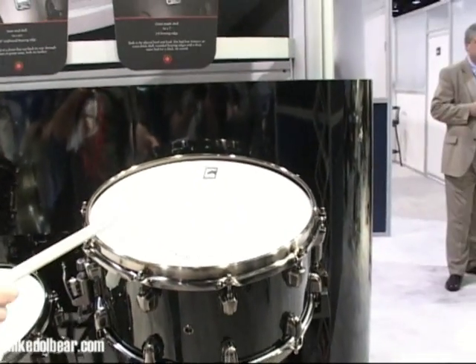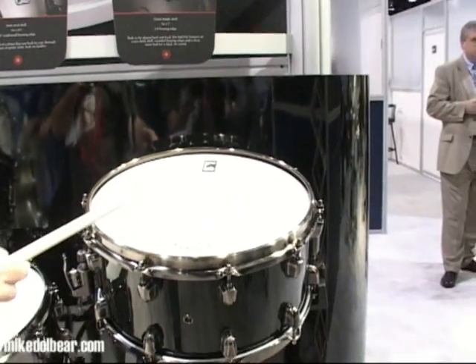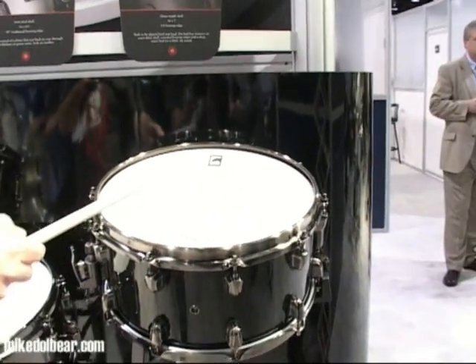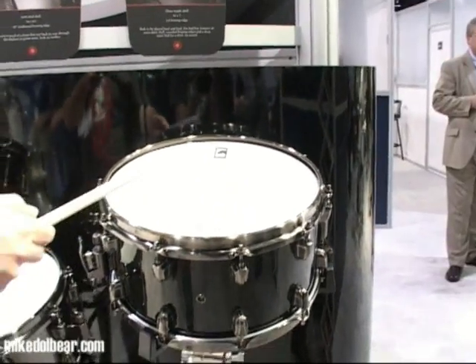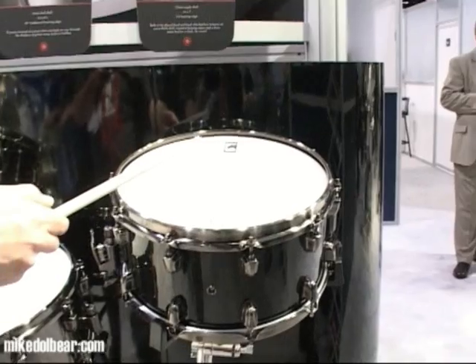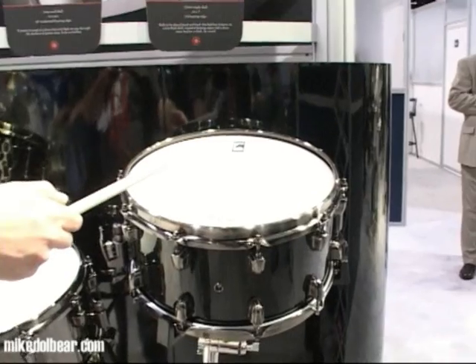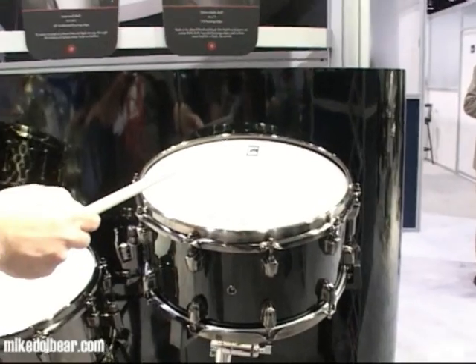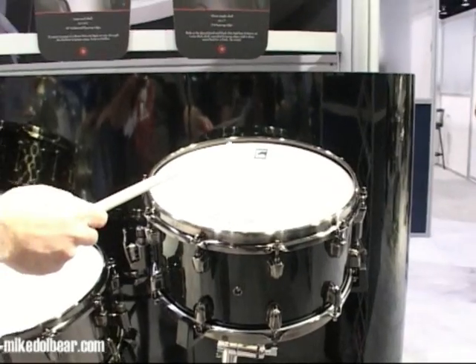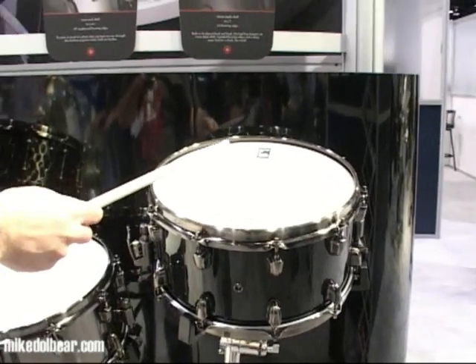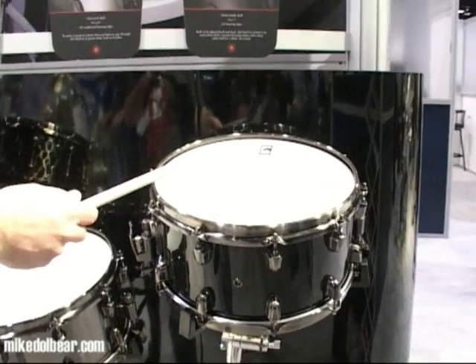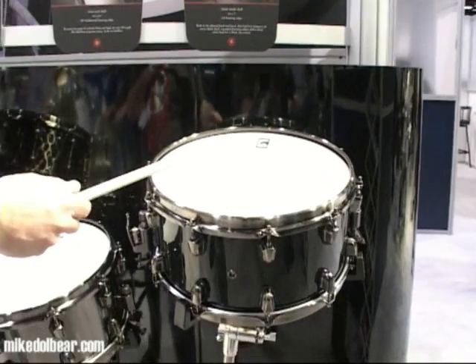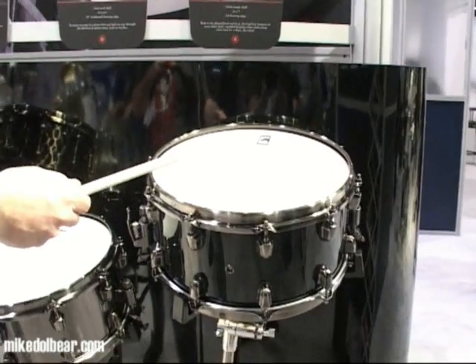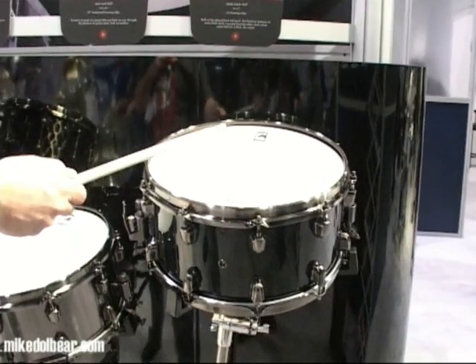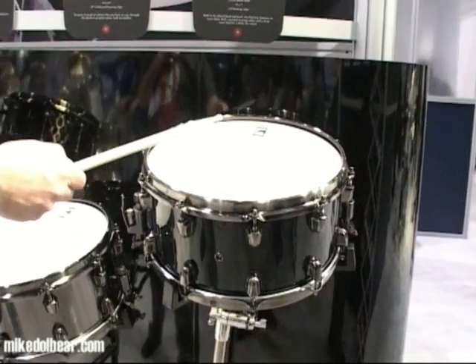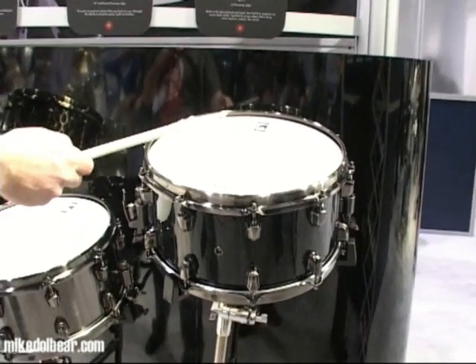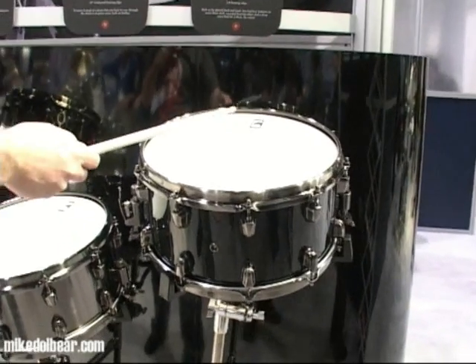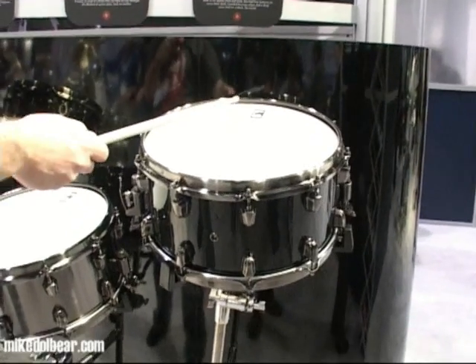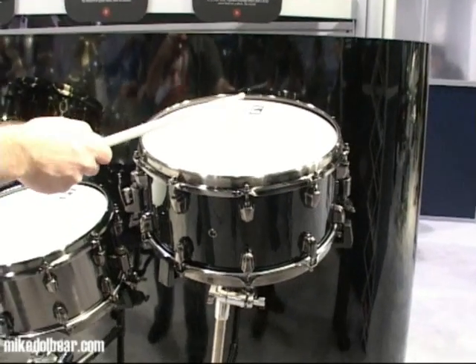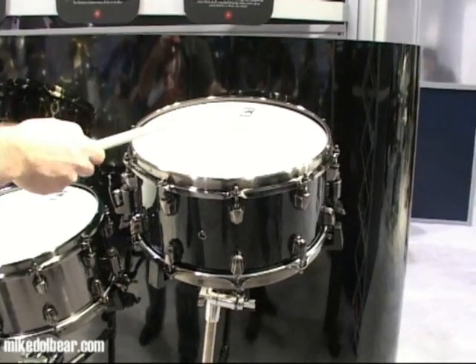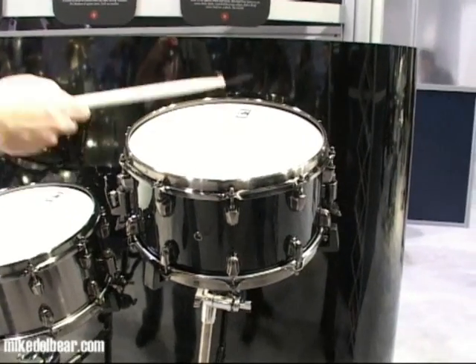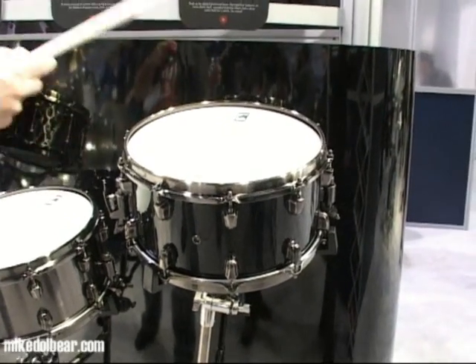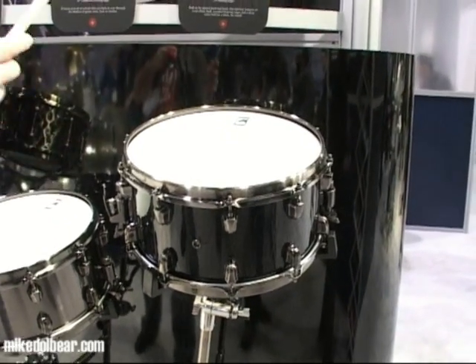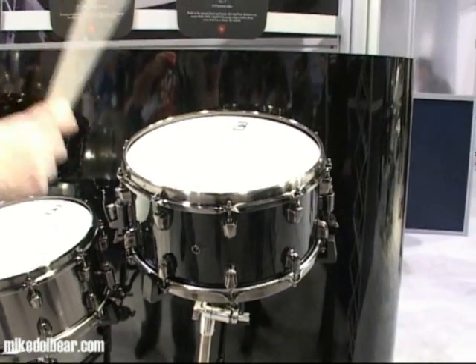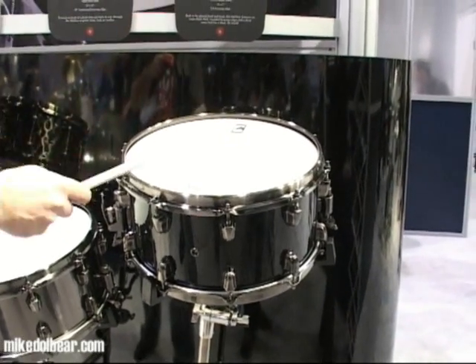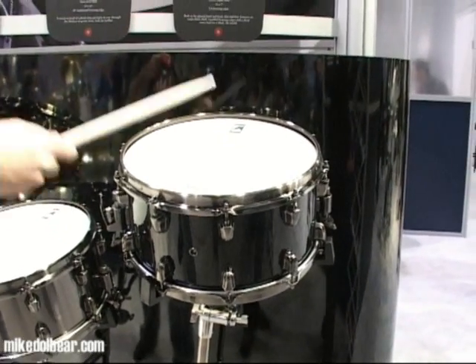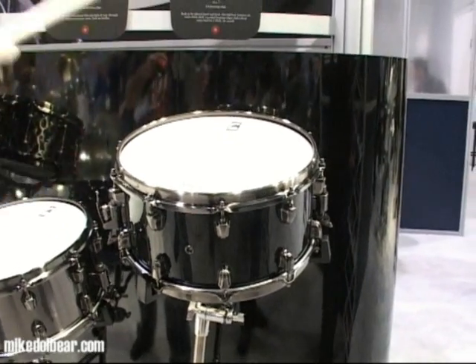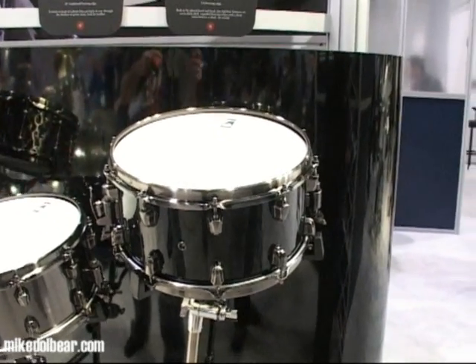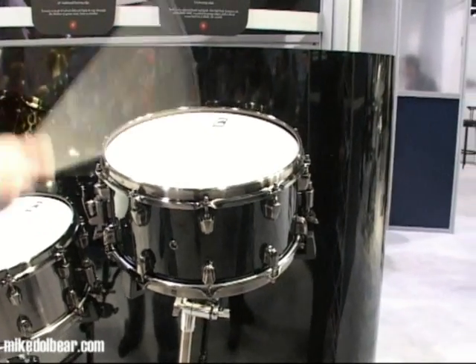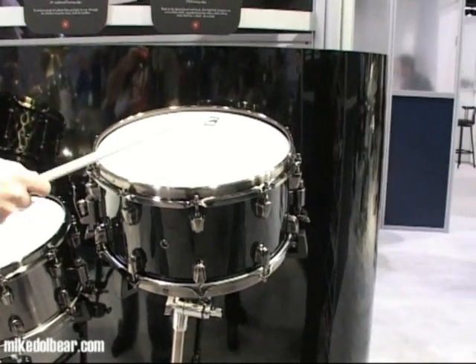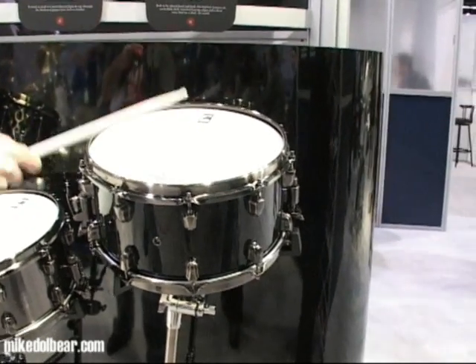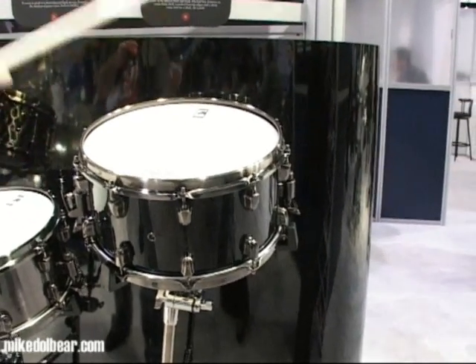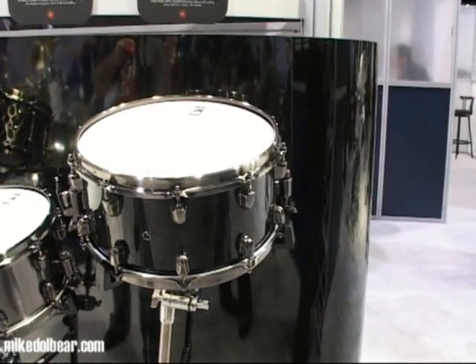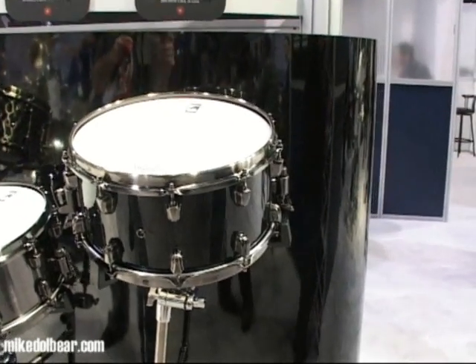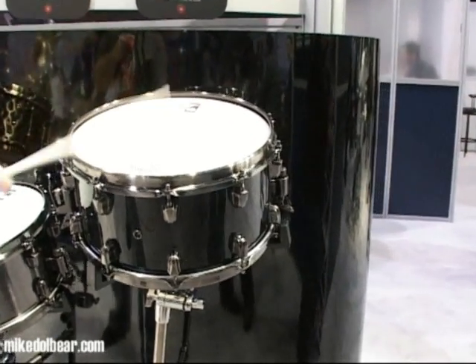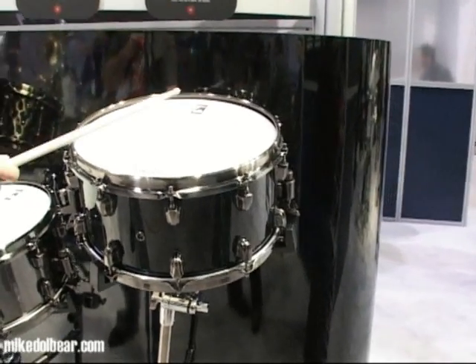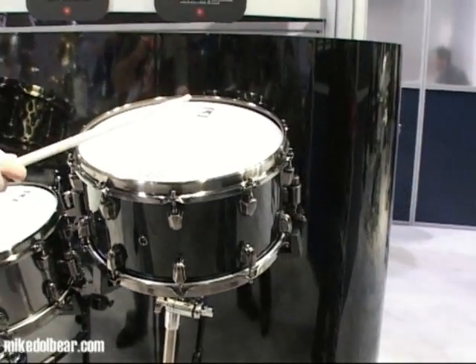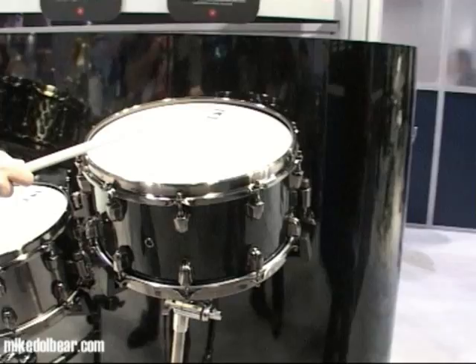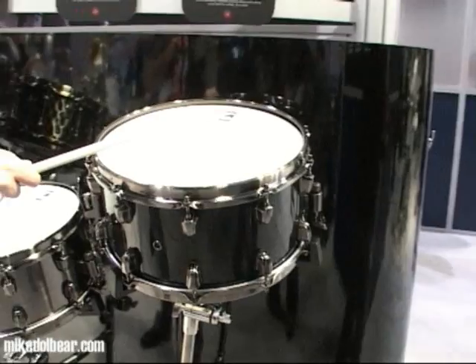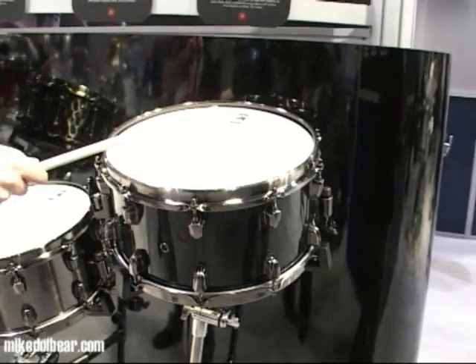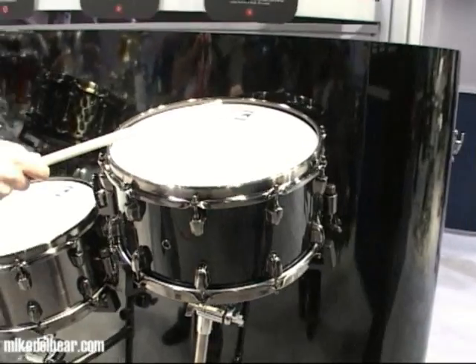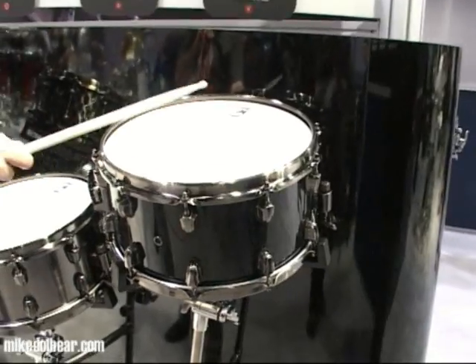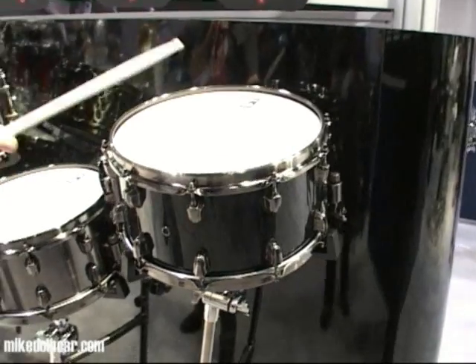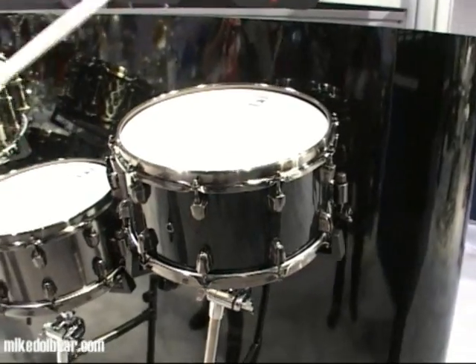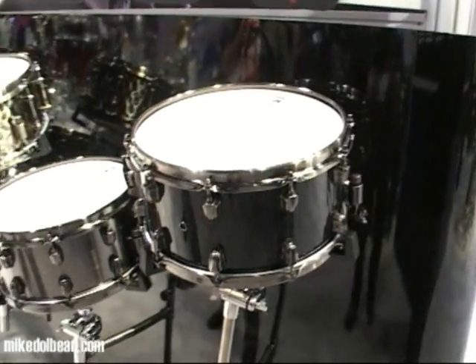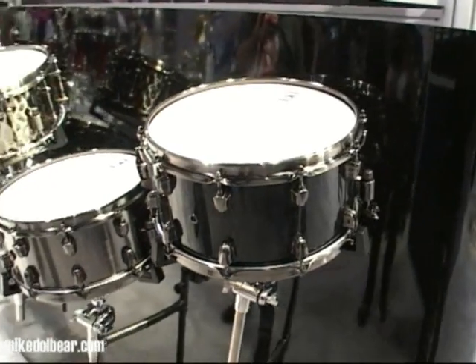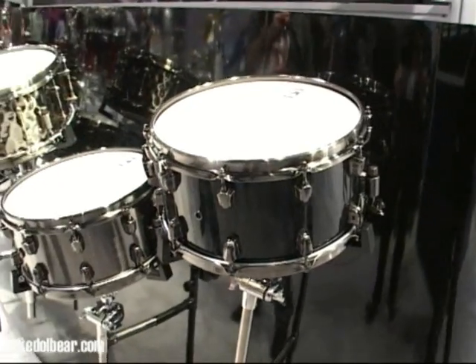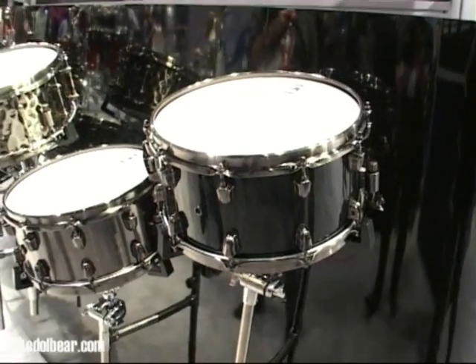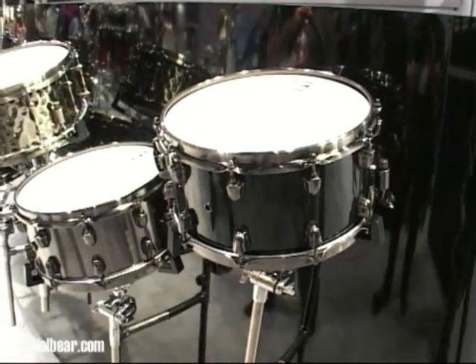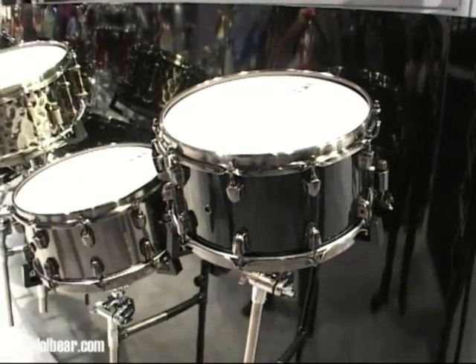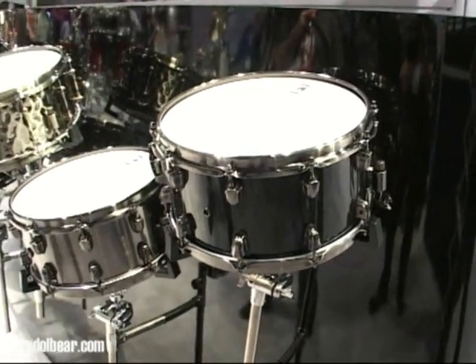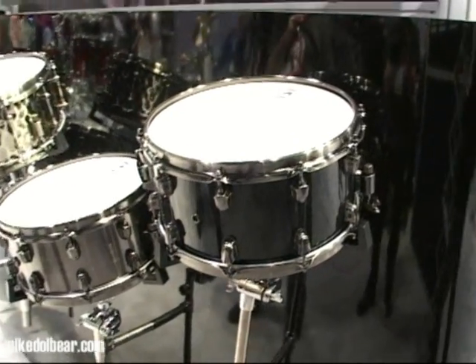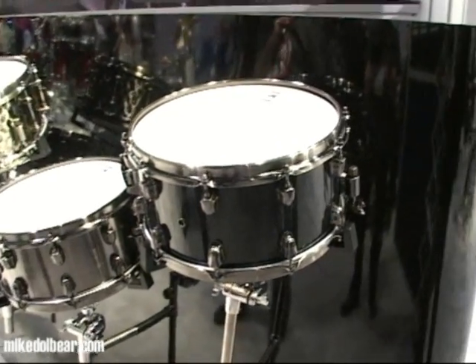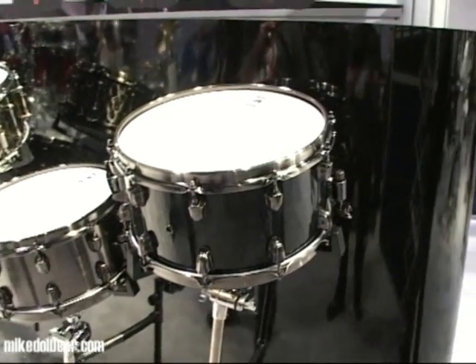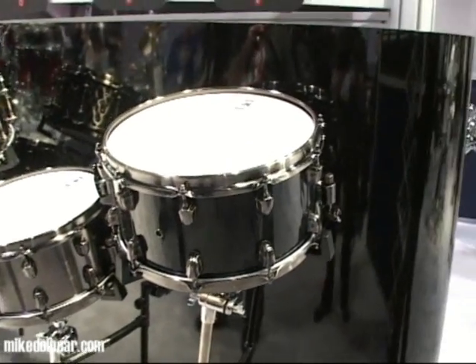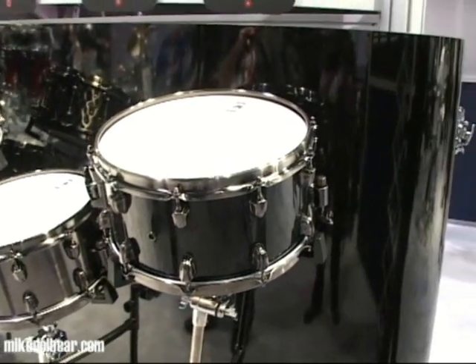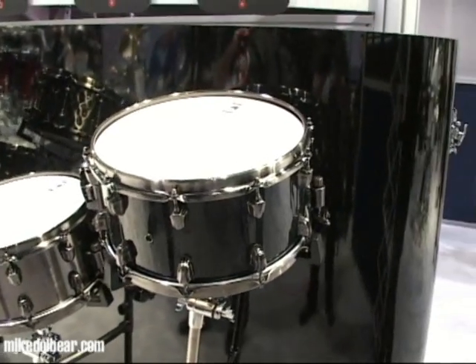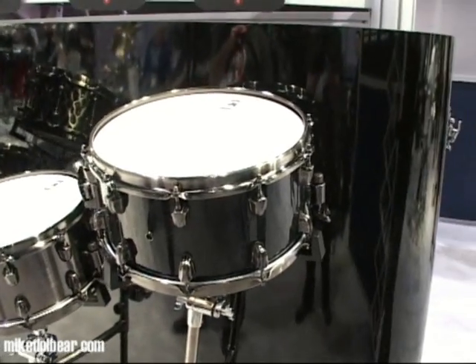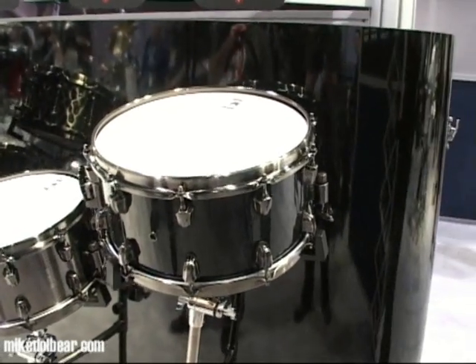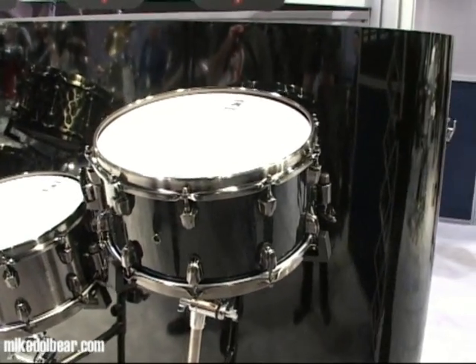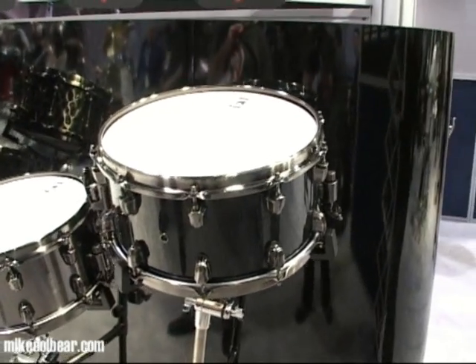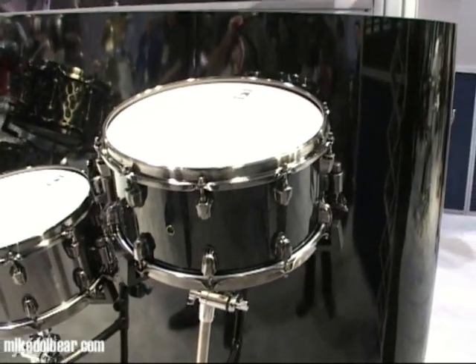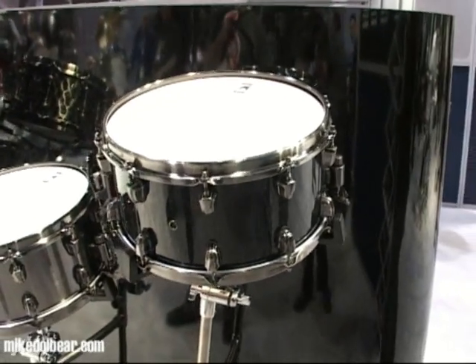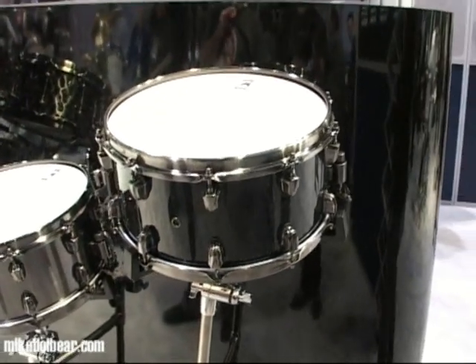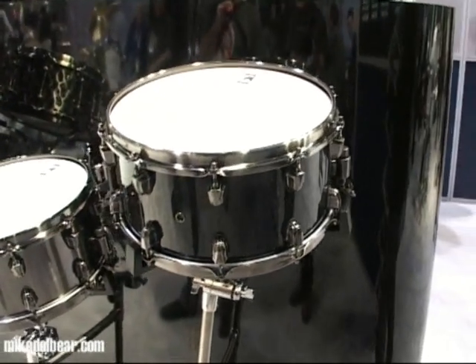So here we have, first of all, the Fat Bob. This is a 12mm maple shell, 14 by 7.